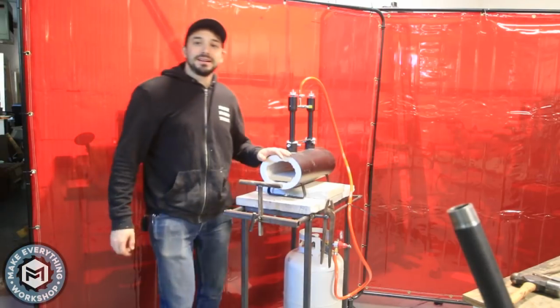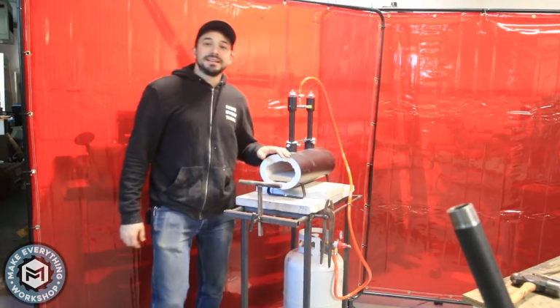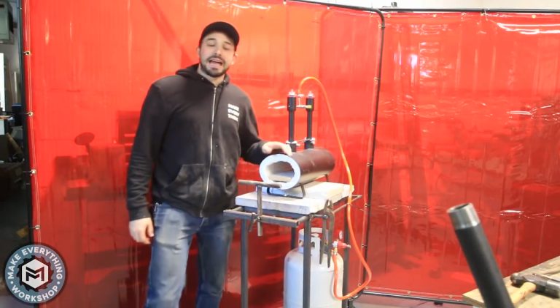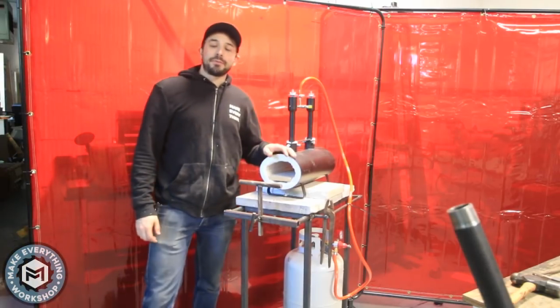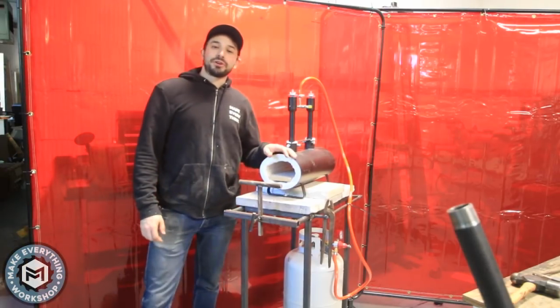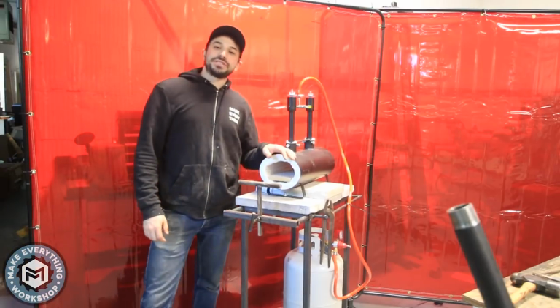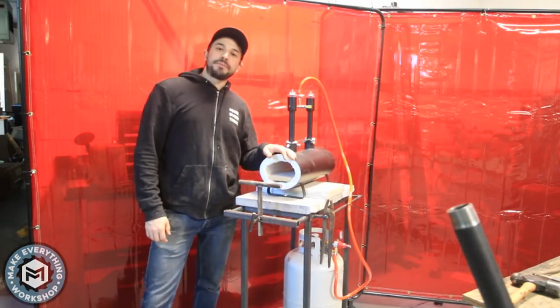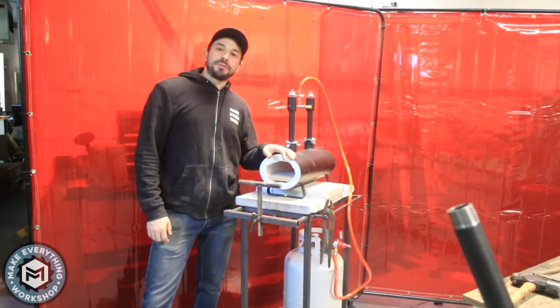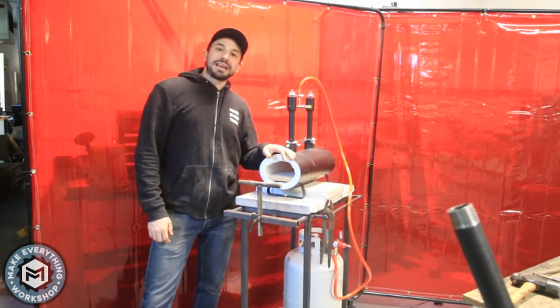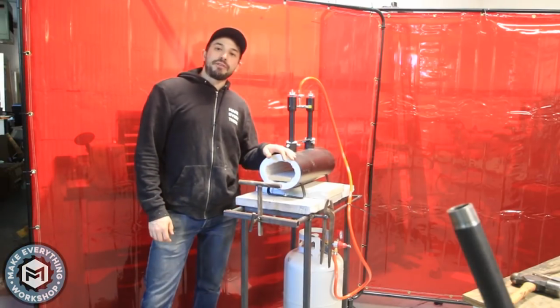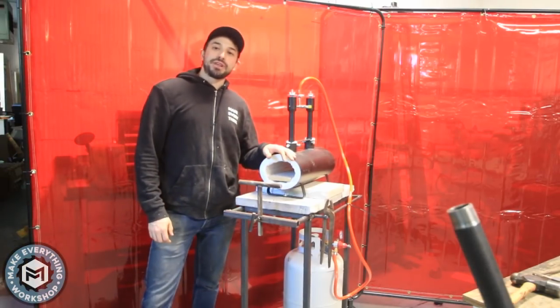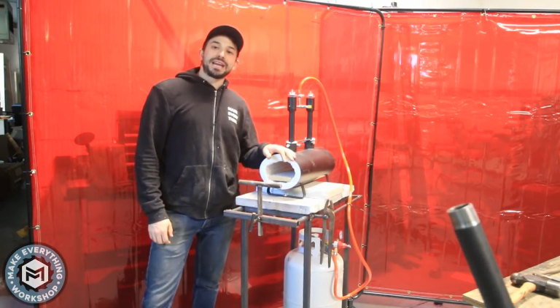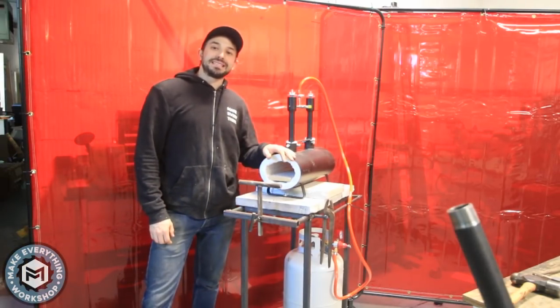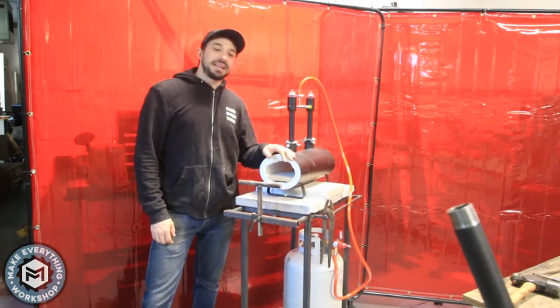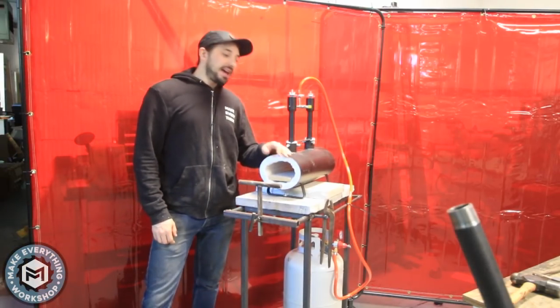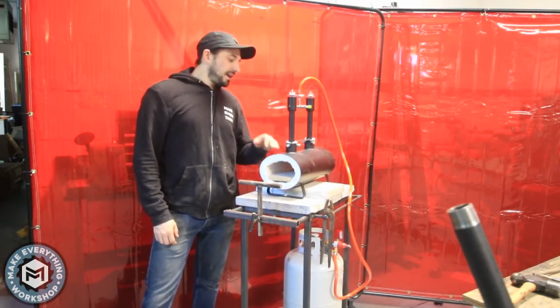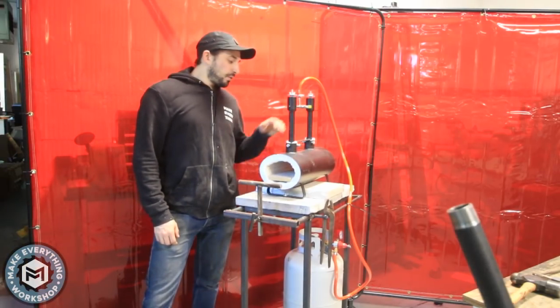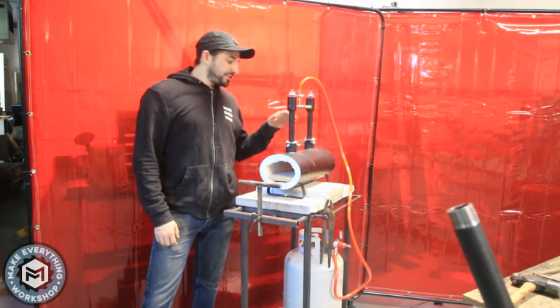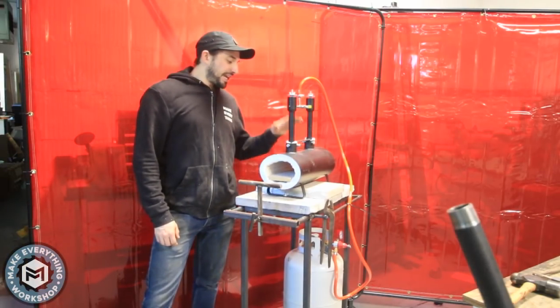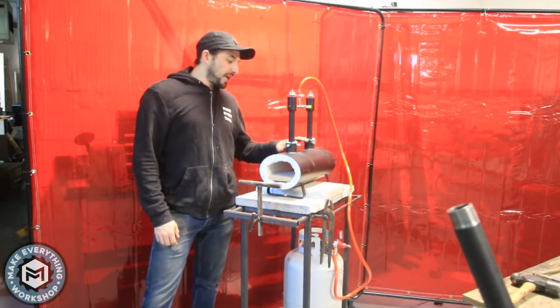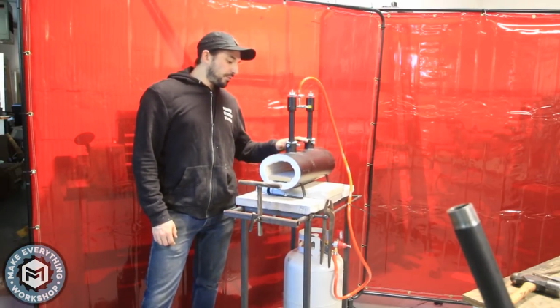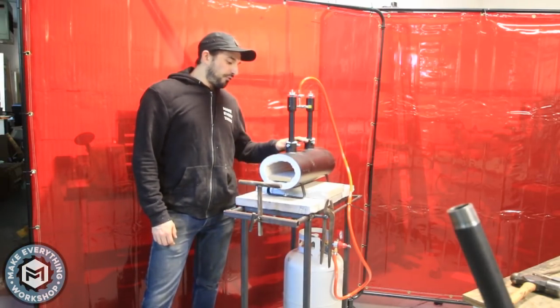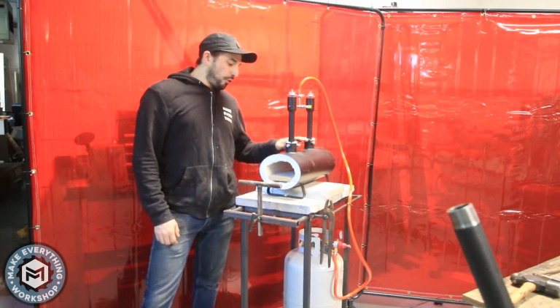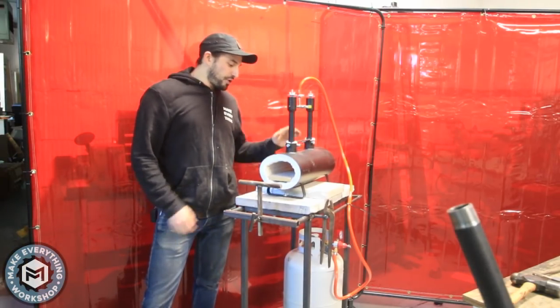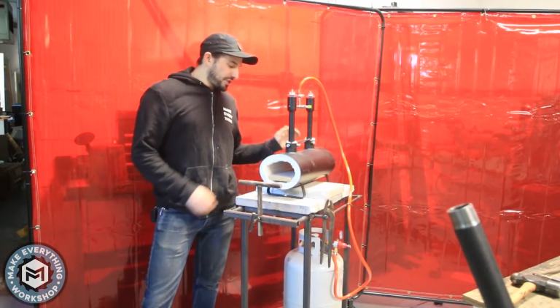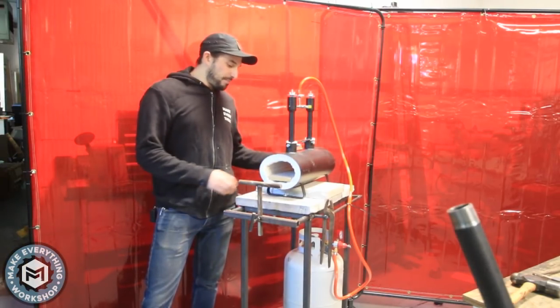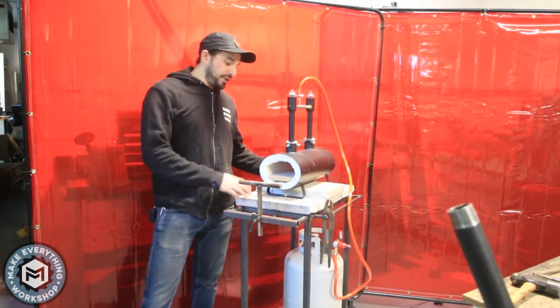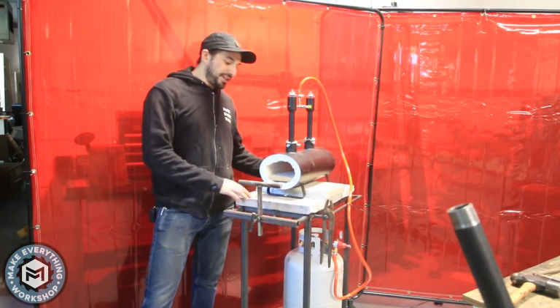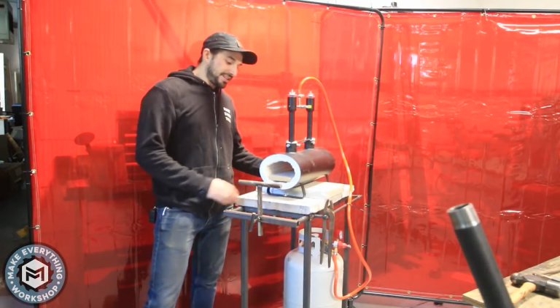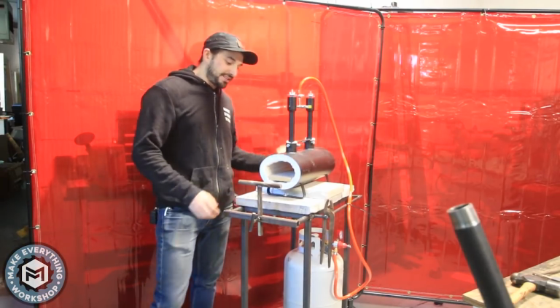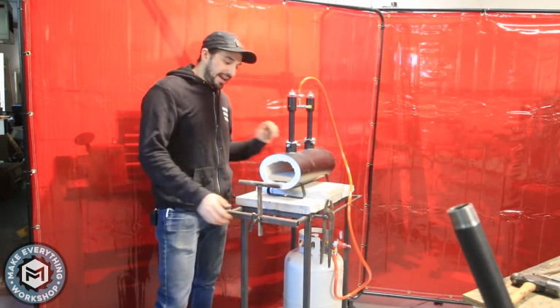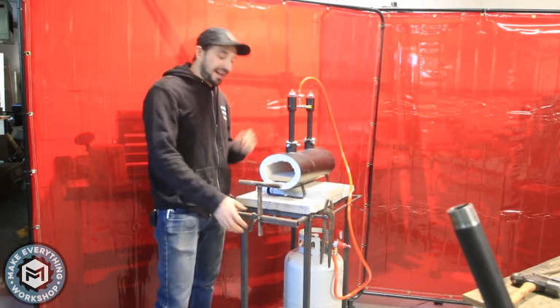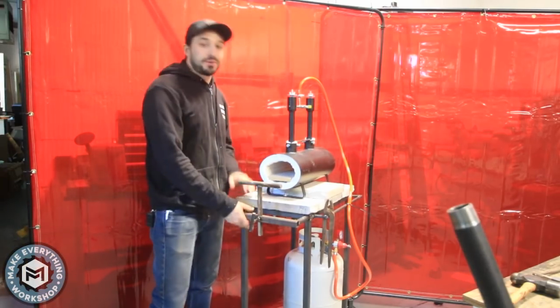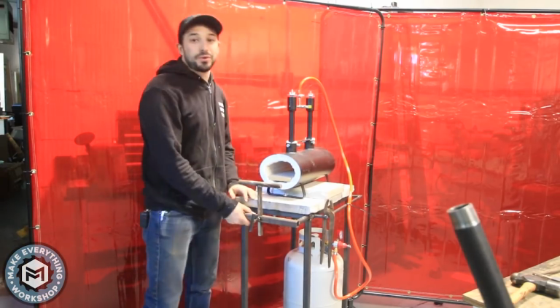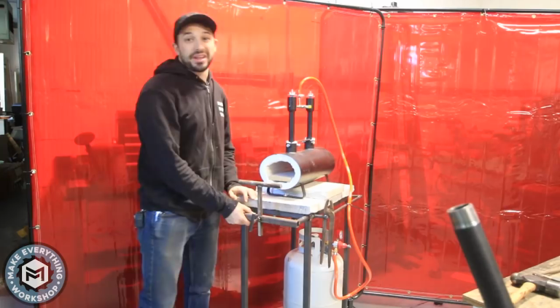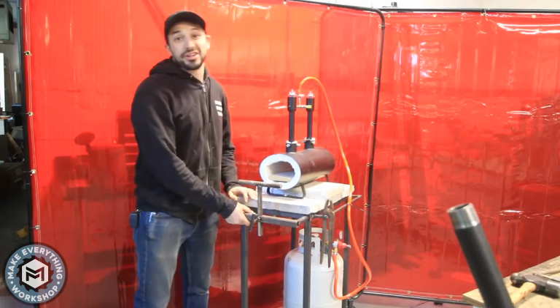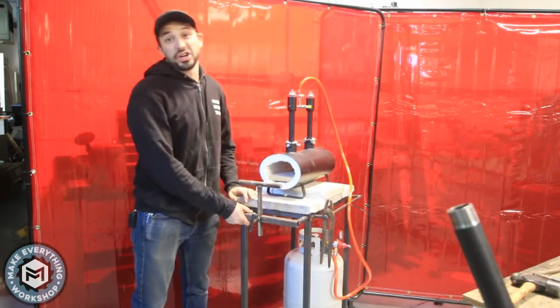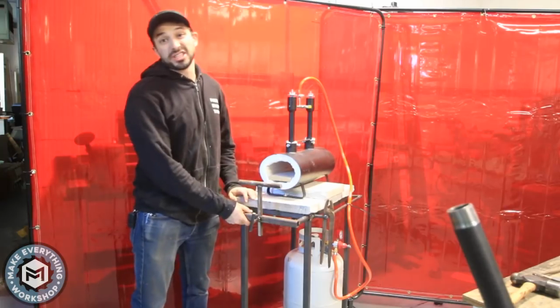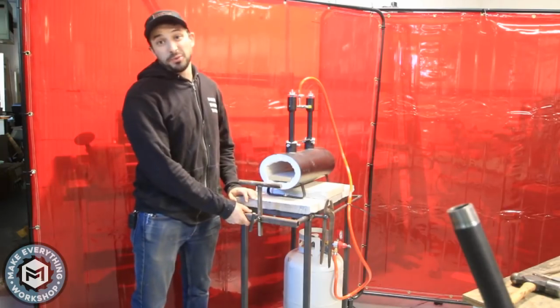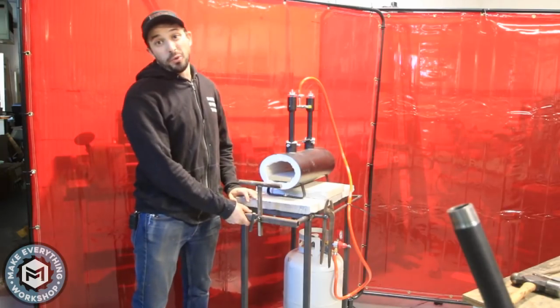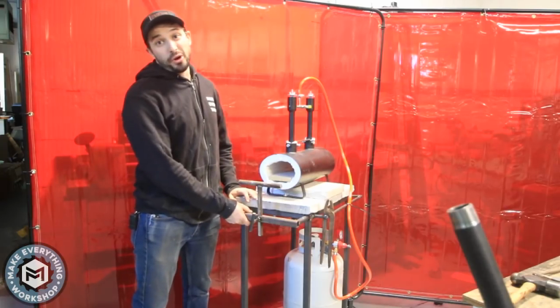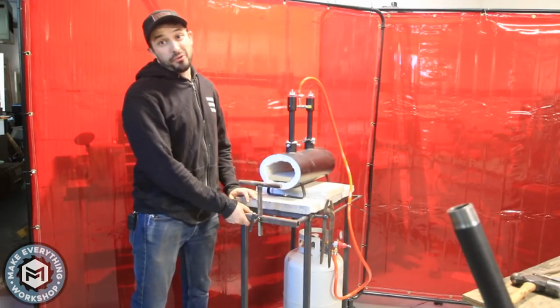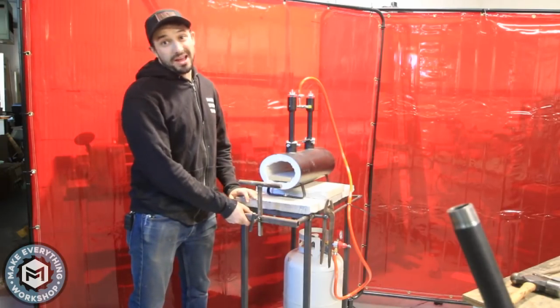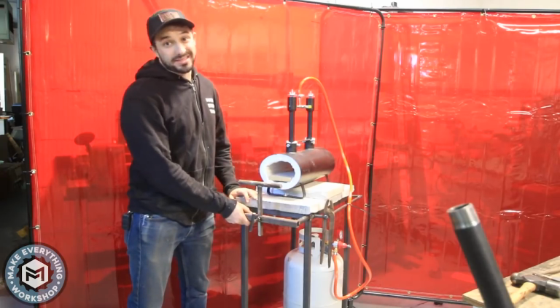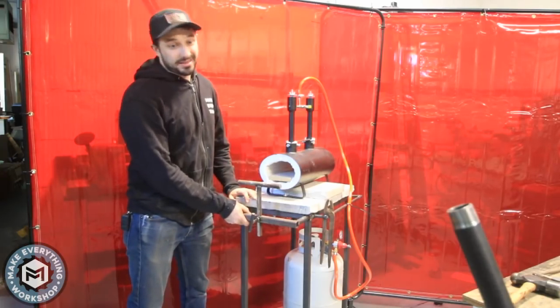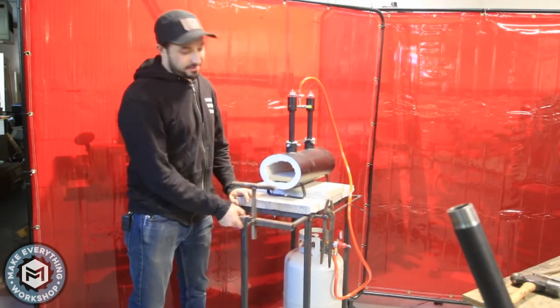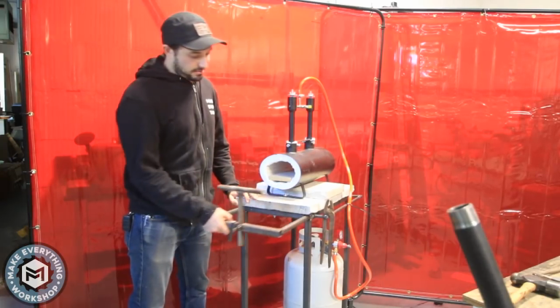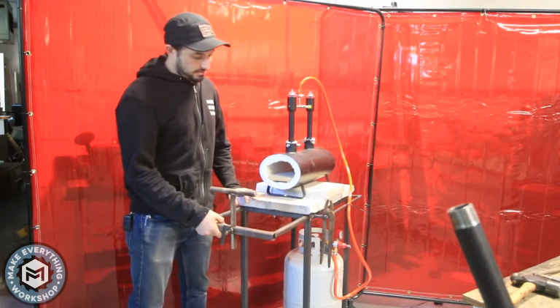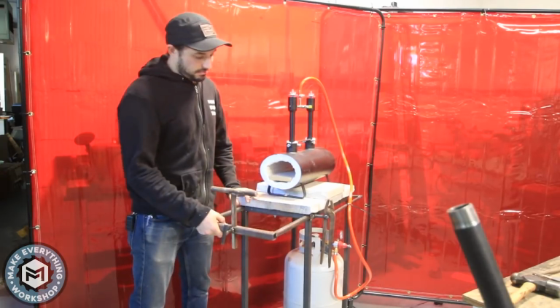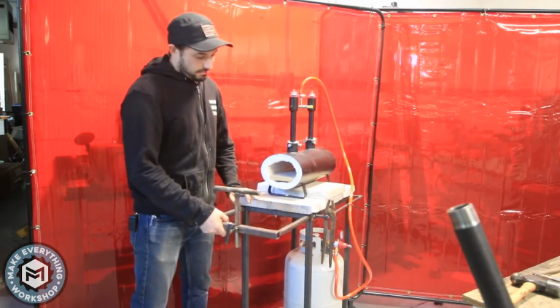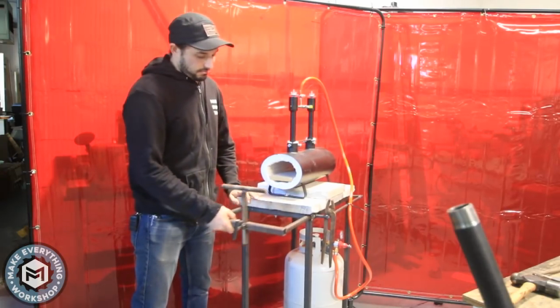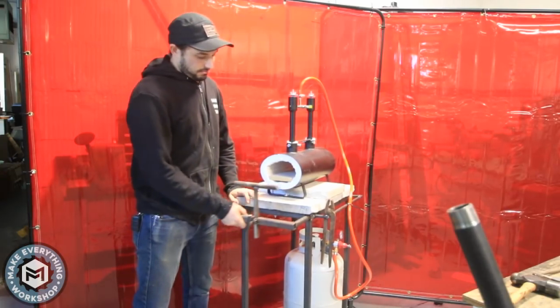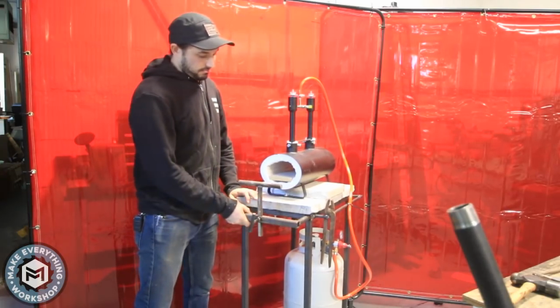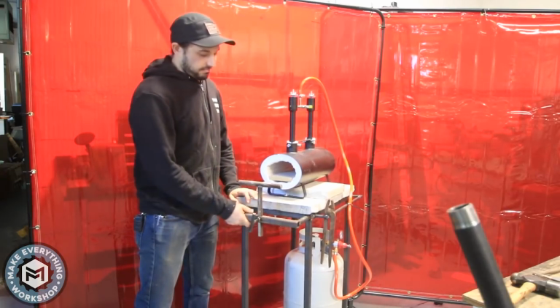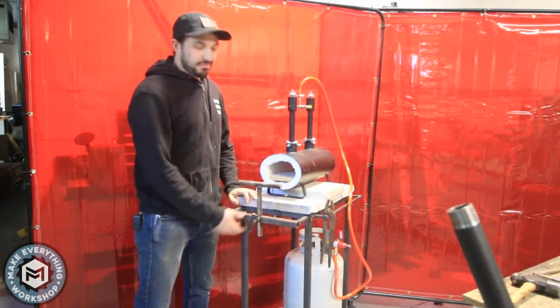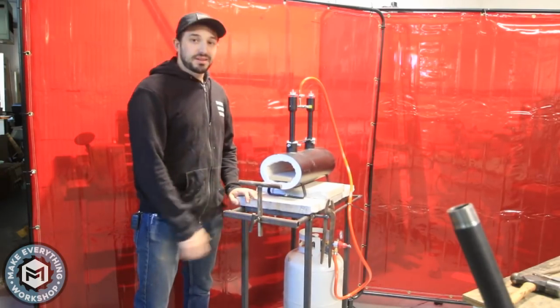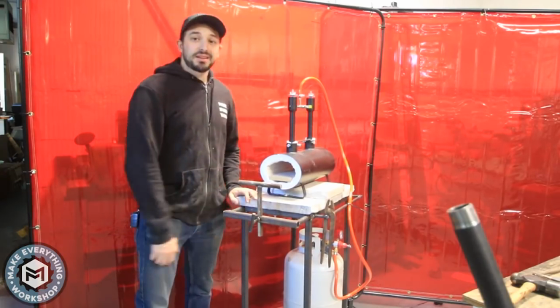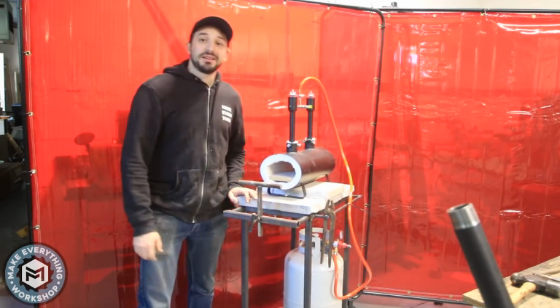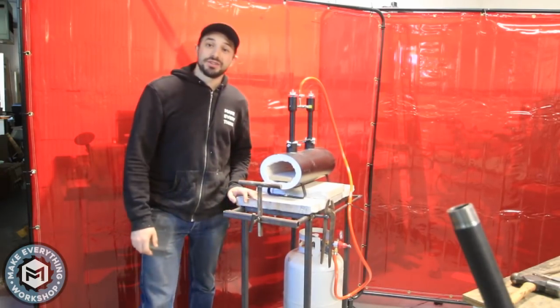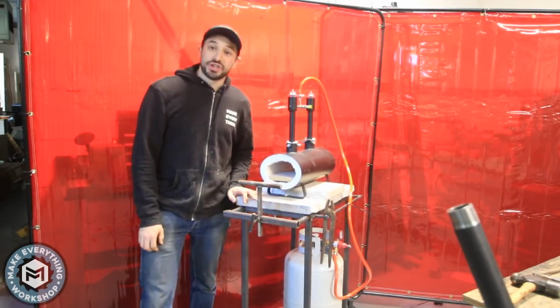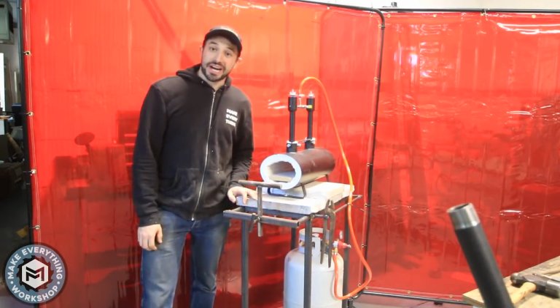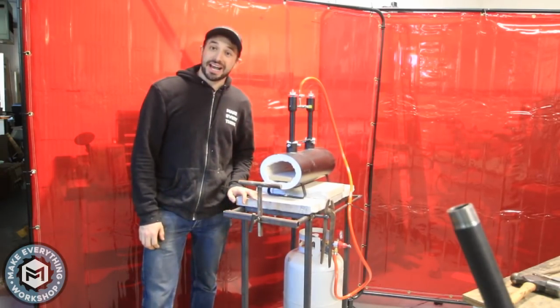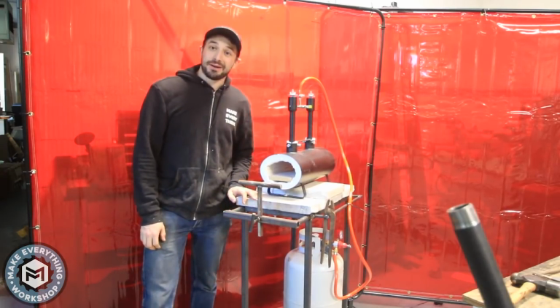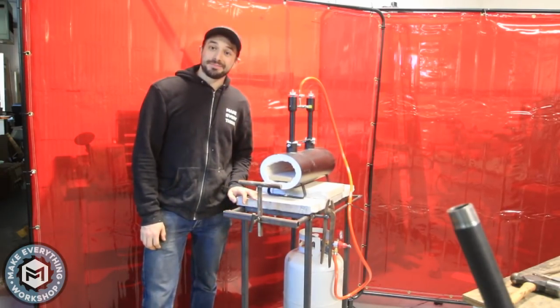Hey, I'm Chris Epp from Make Everything, and today we're setting up a forge and building a stand with an adjustable work rest. Check it out.